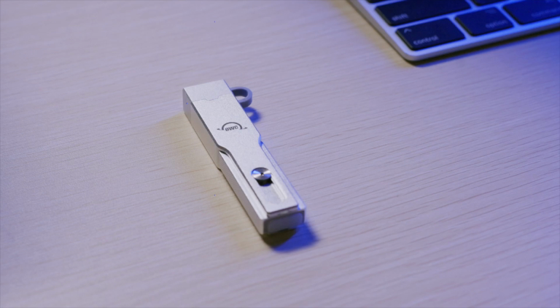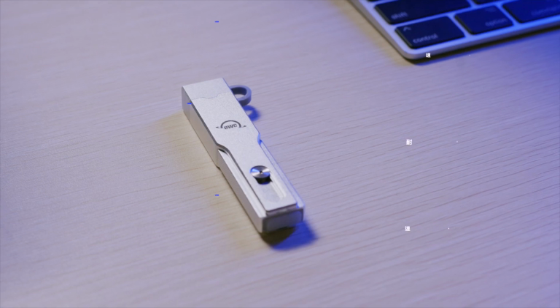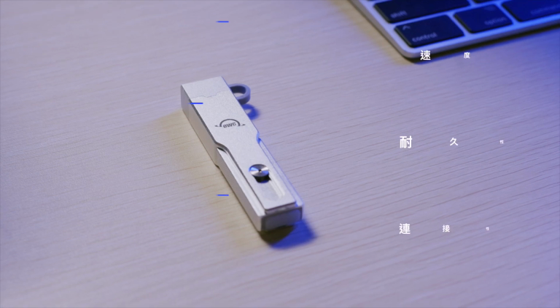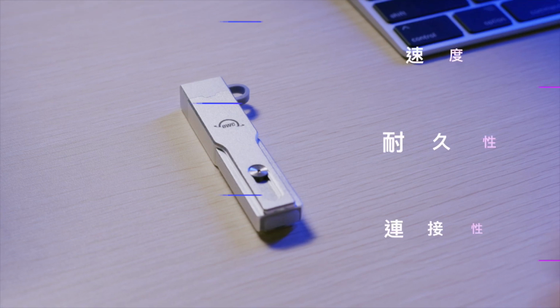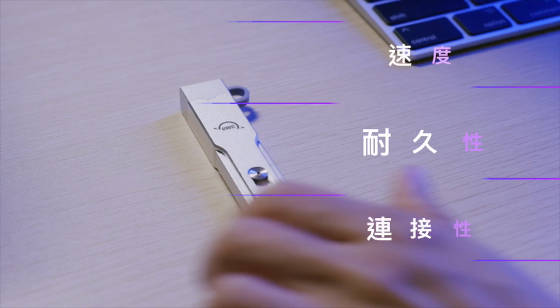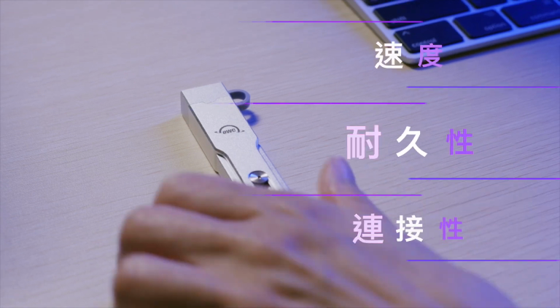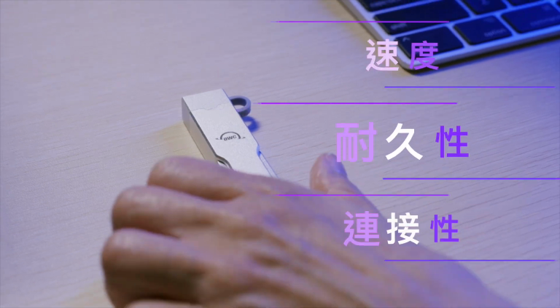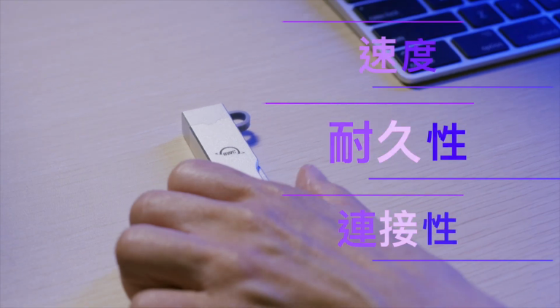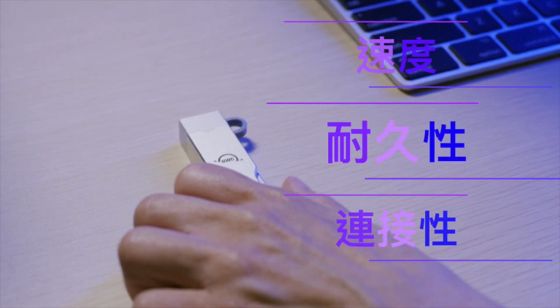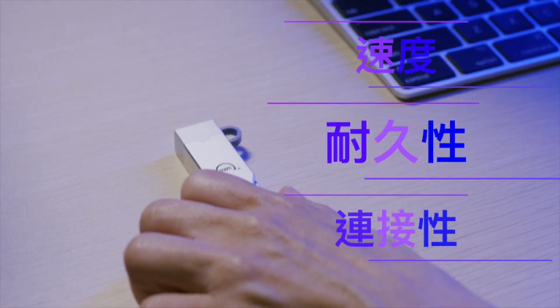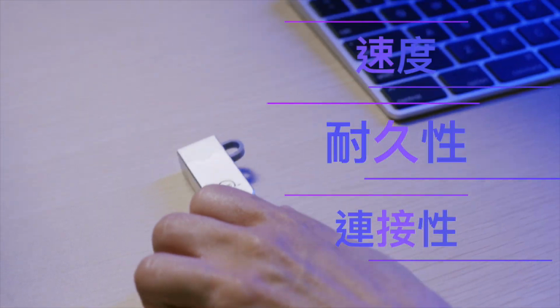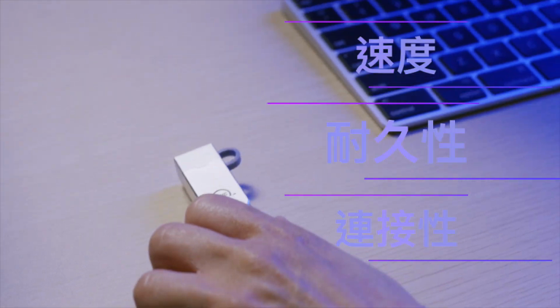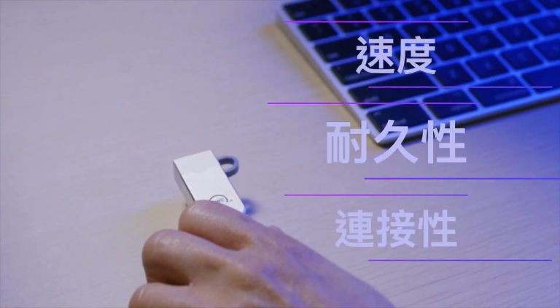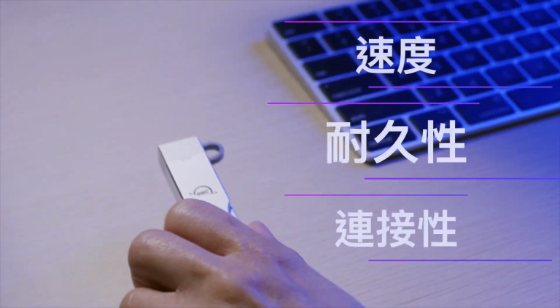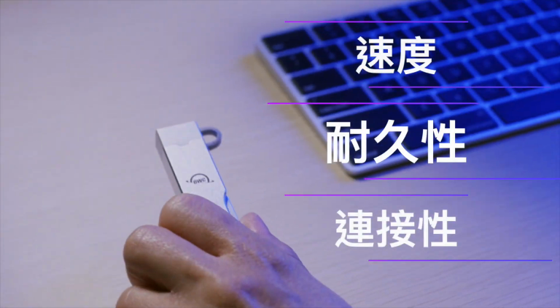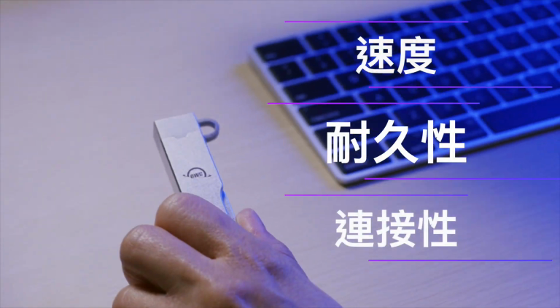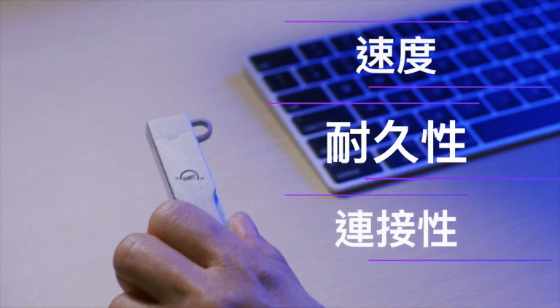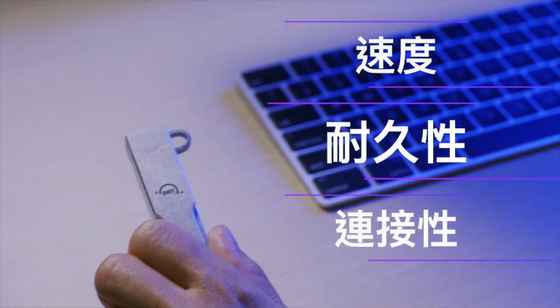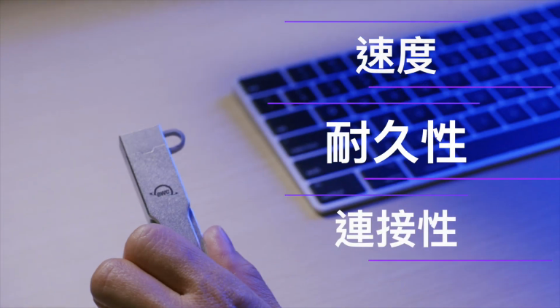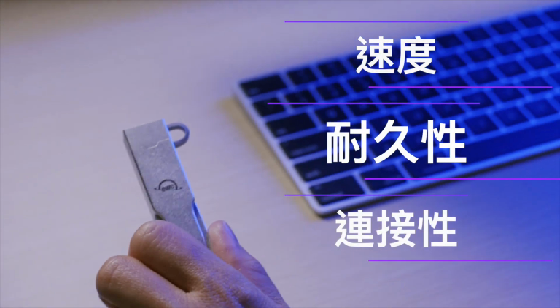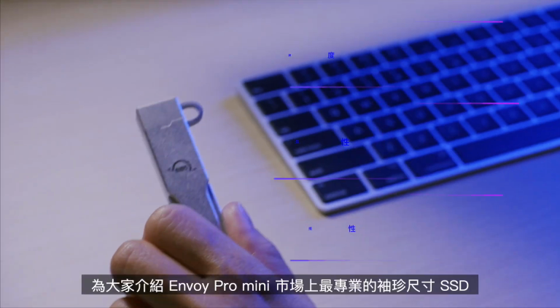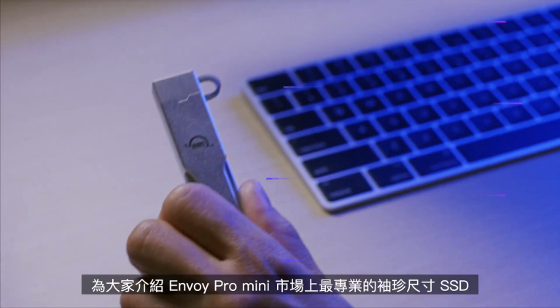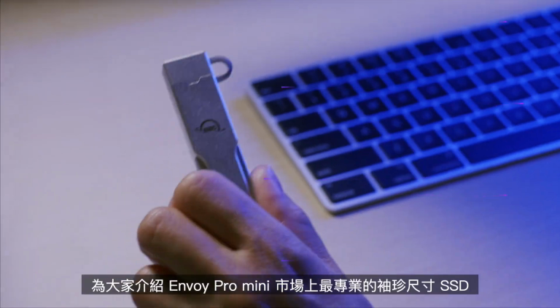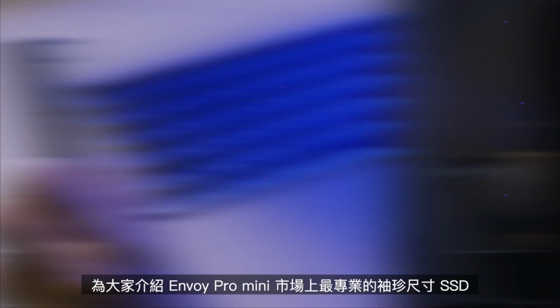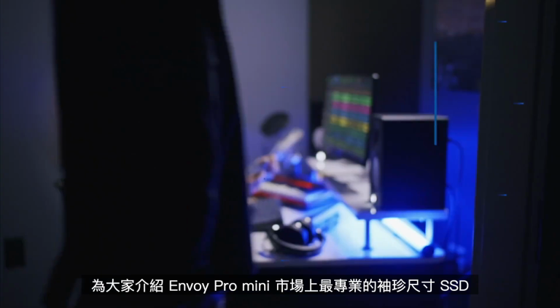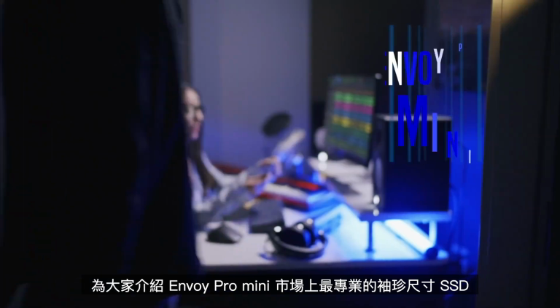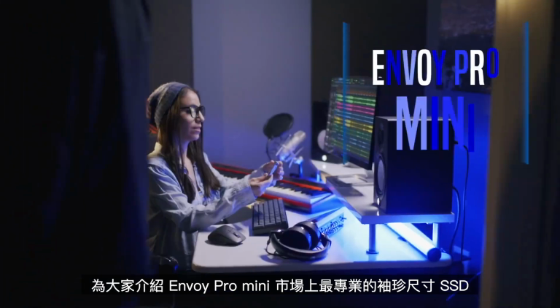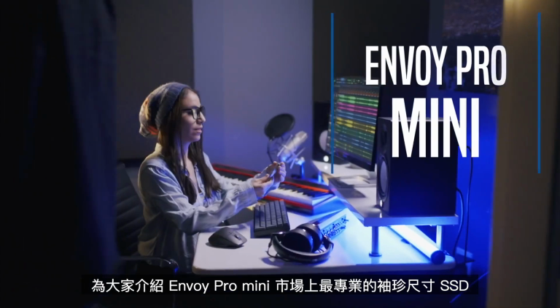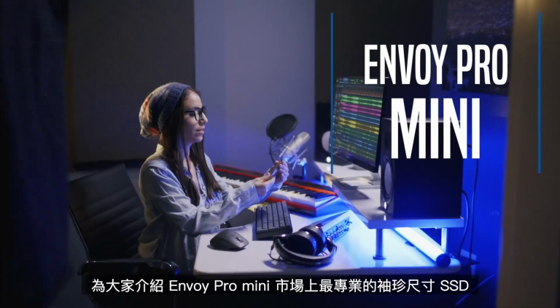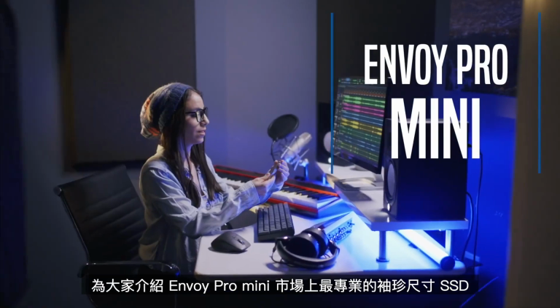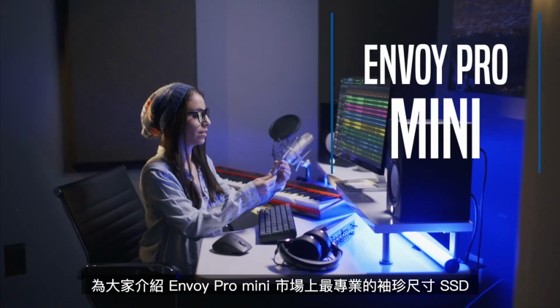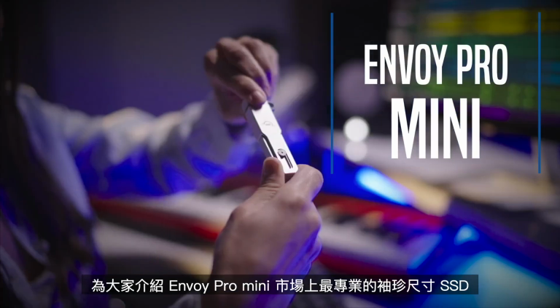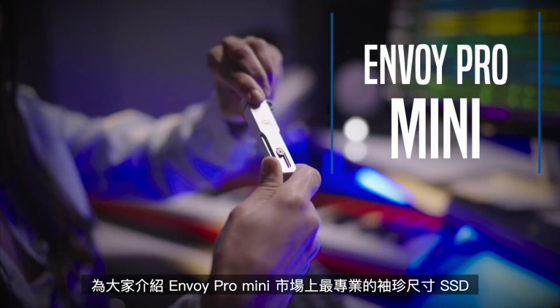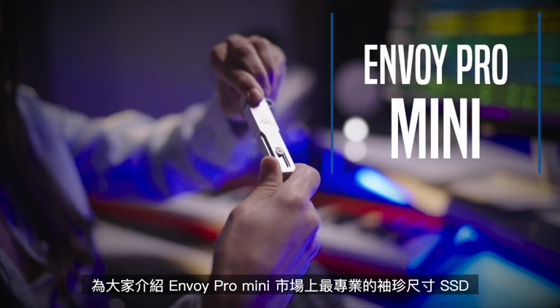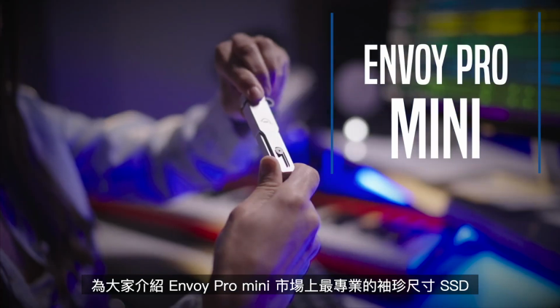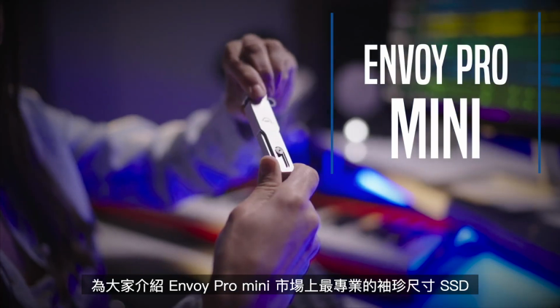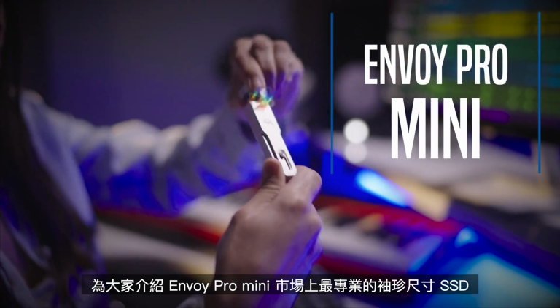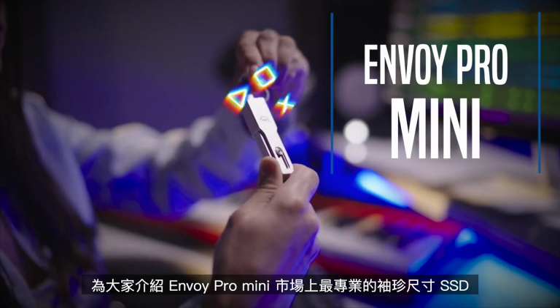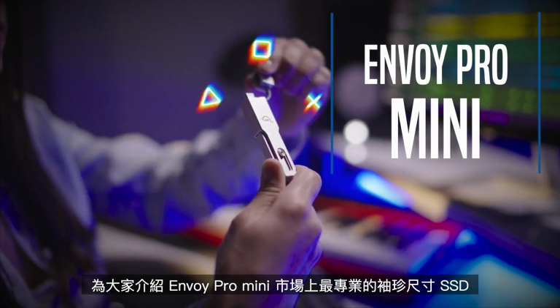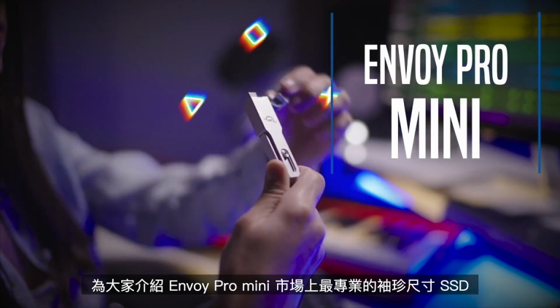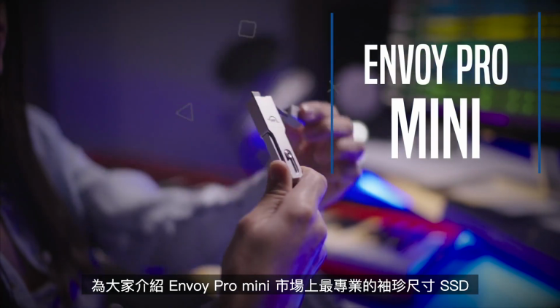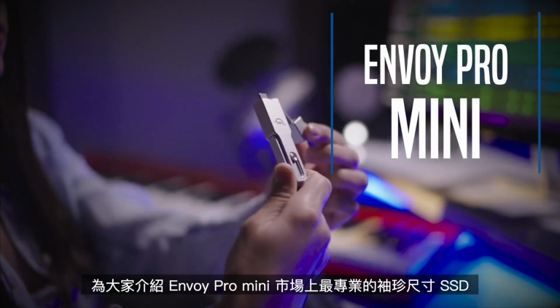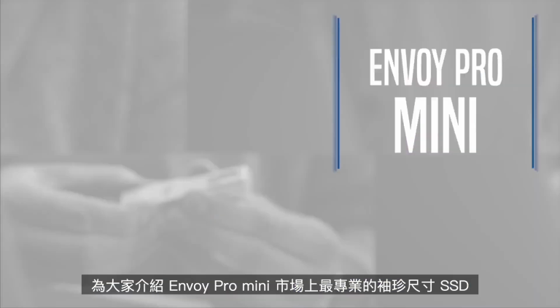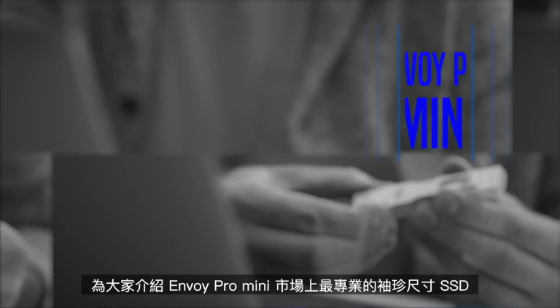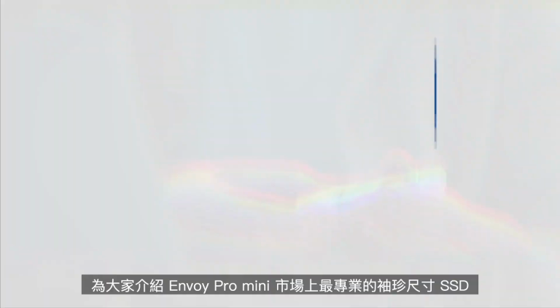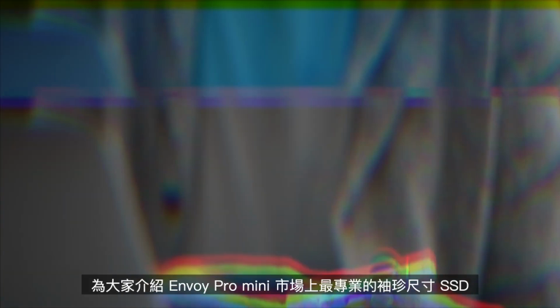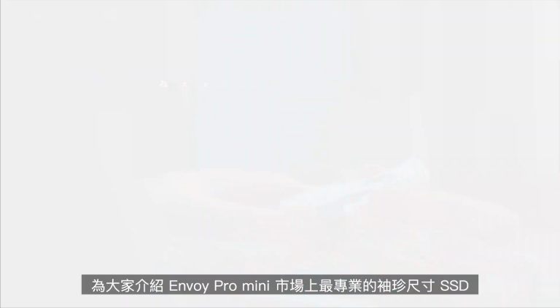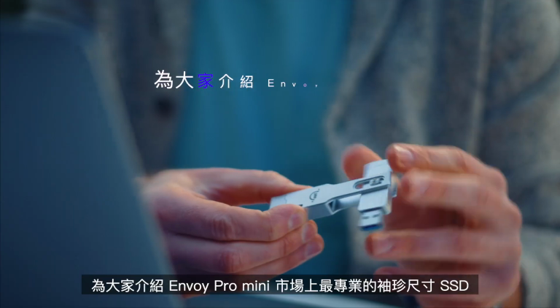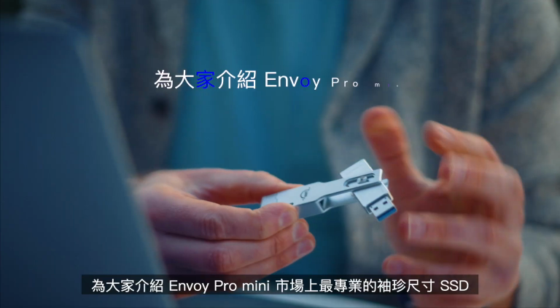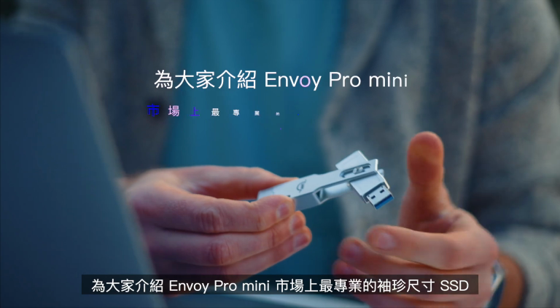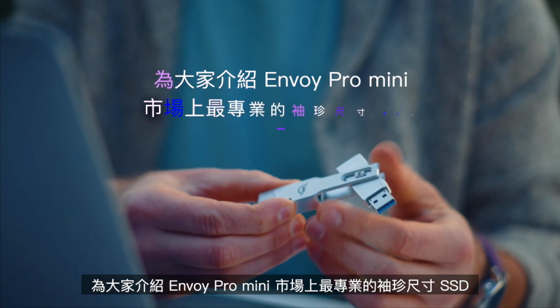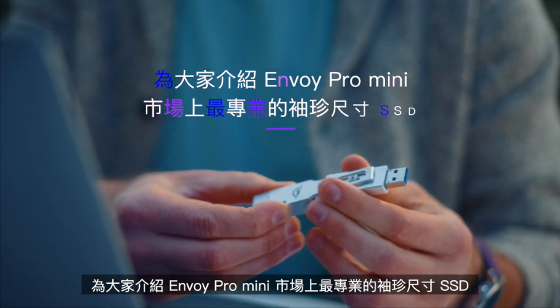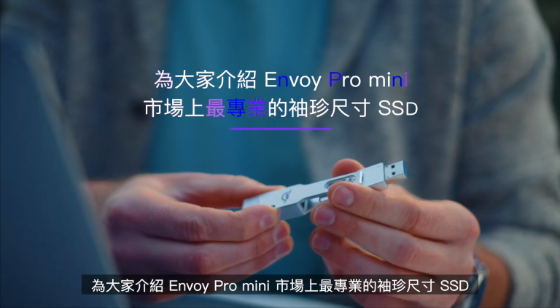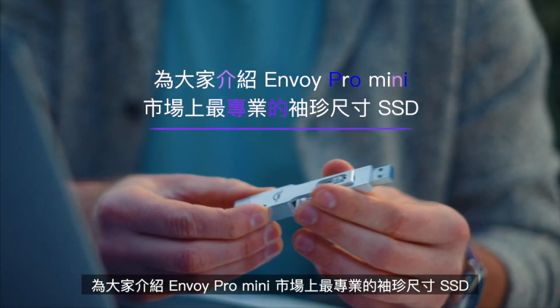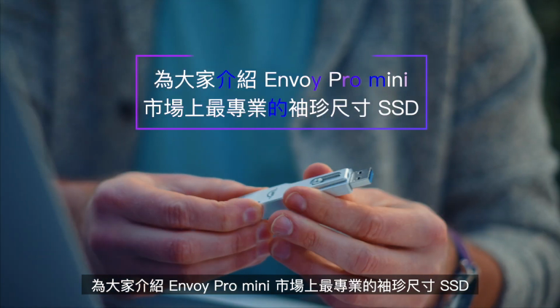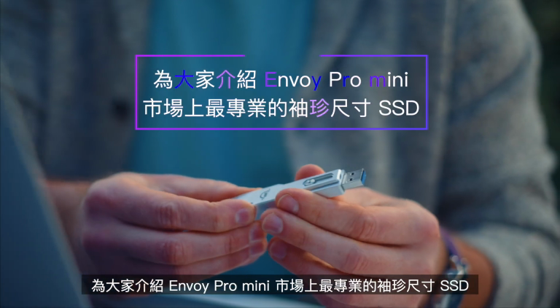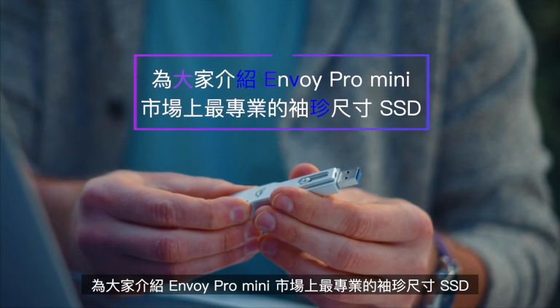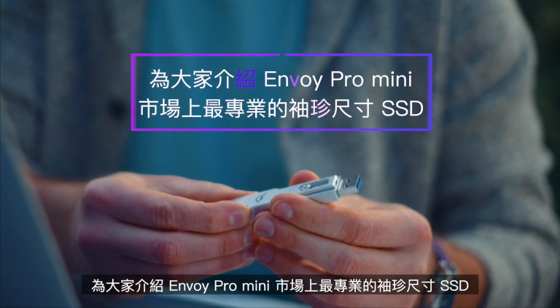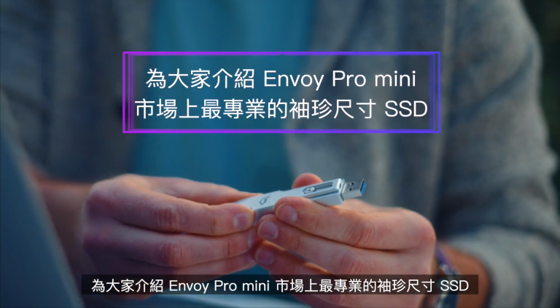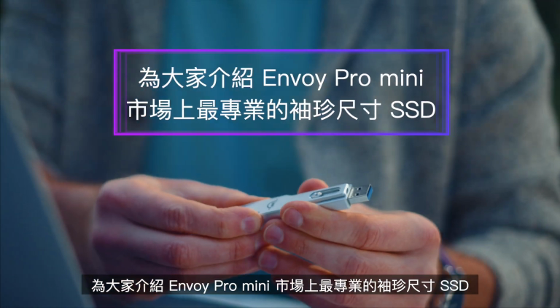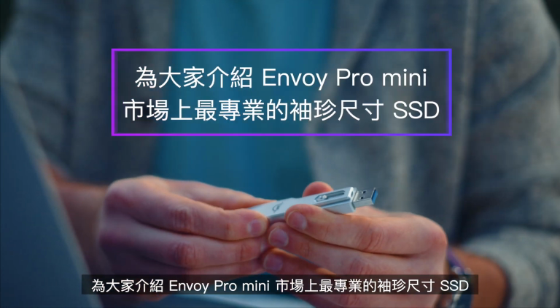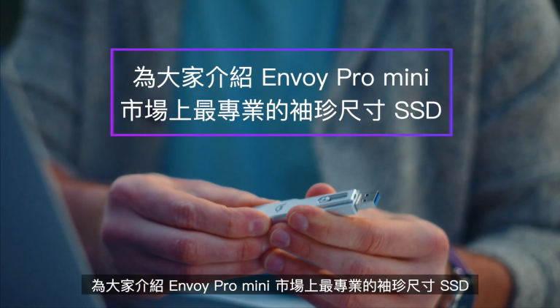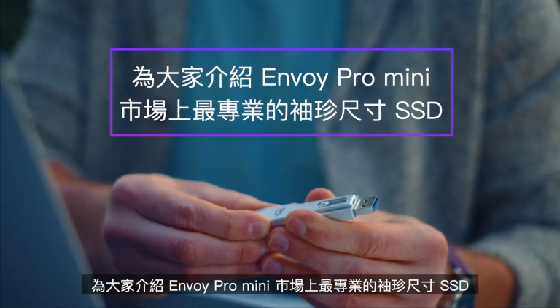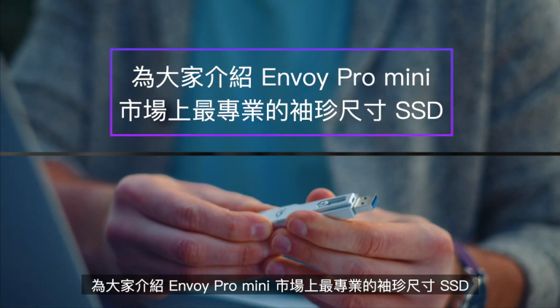Speed. Durability. Connectivity. Introducing the Envoy Pro Mini, the most professional pocket-sized SSD on the market.